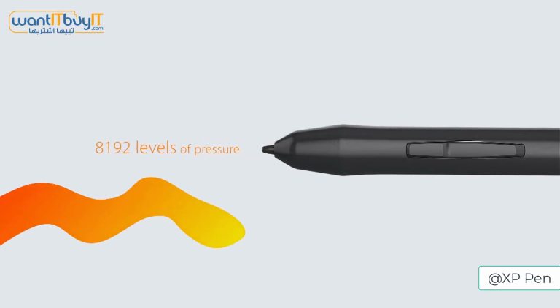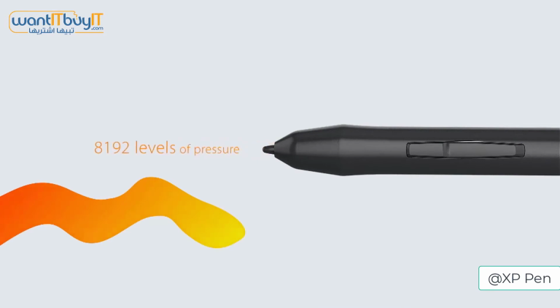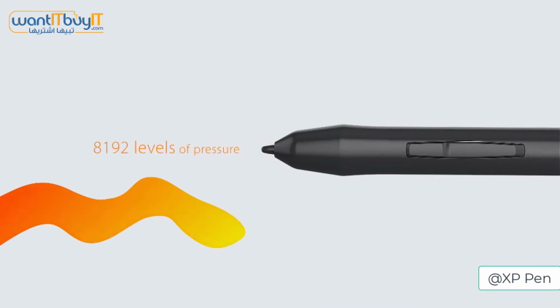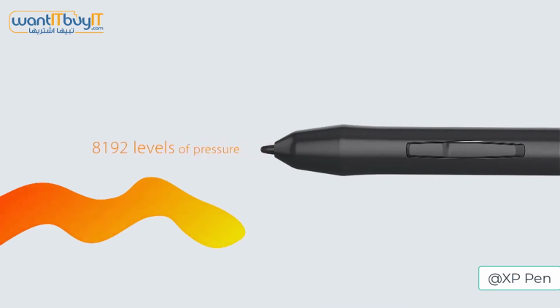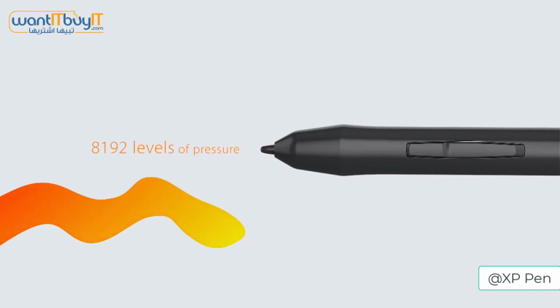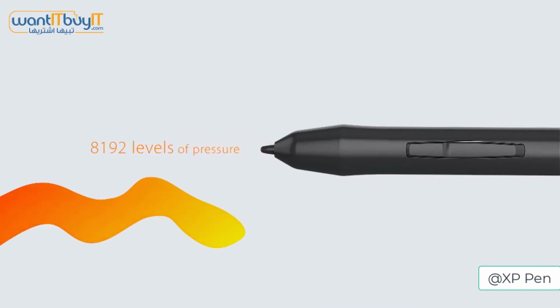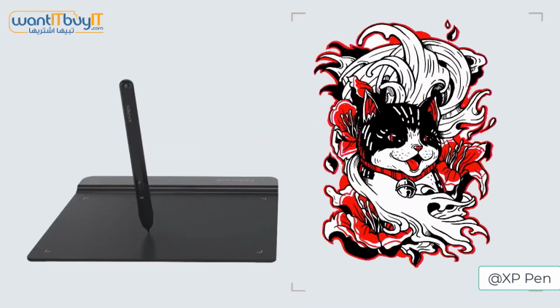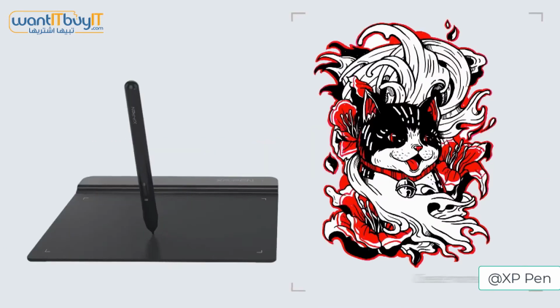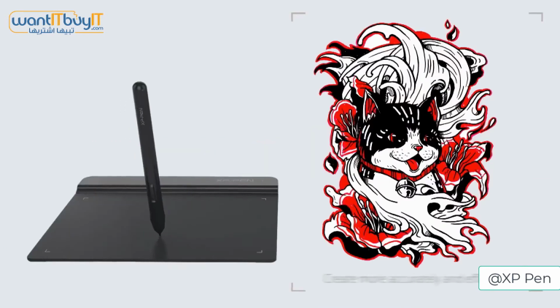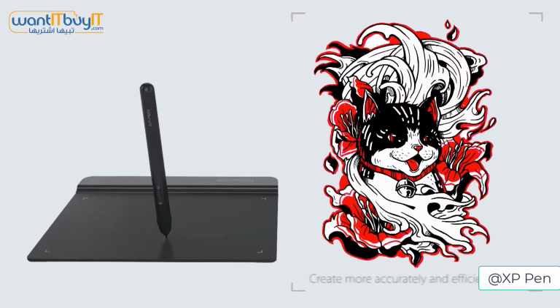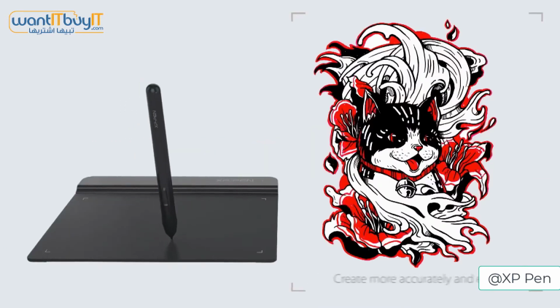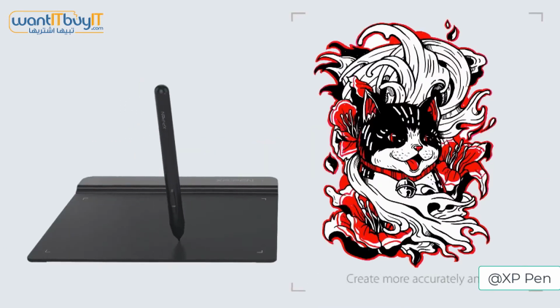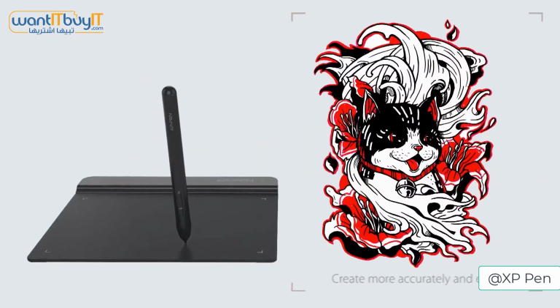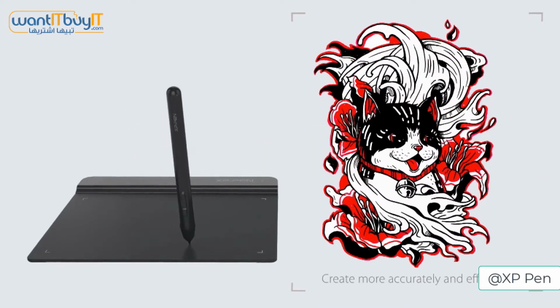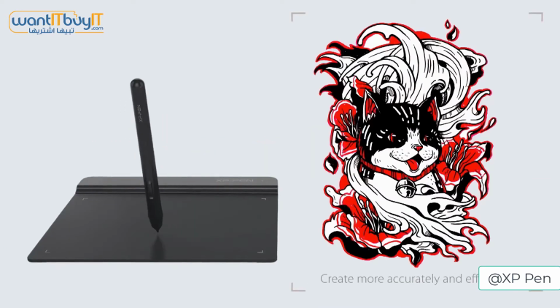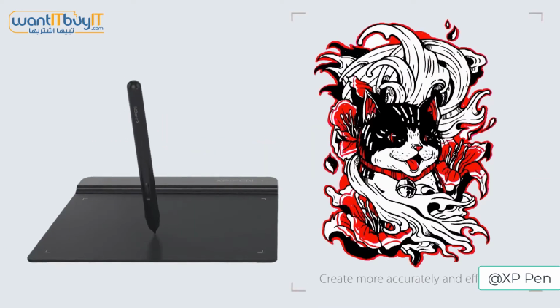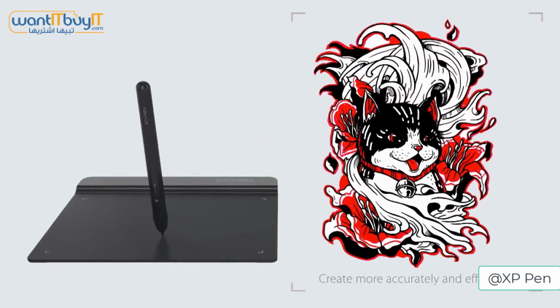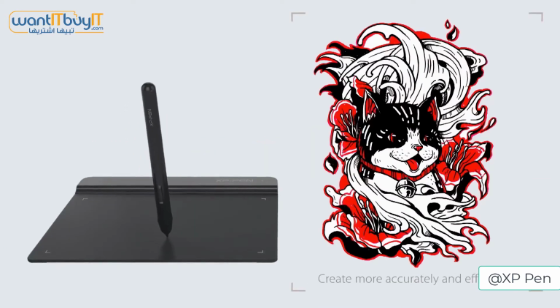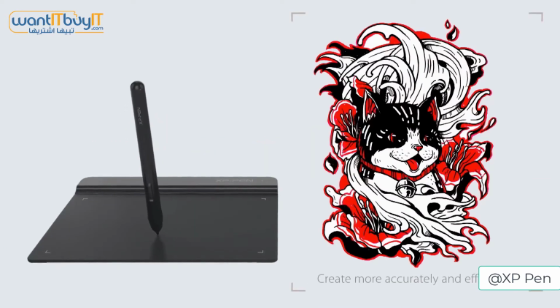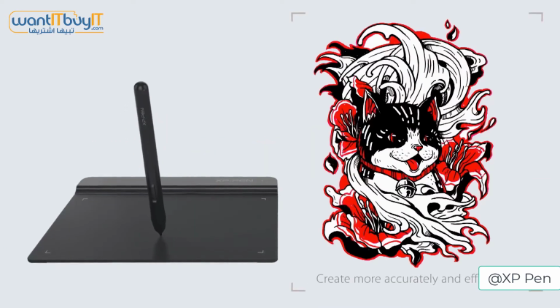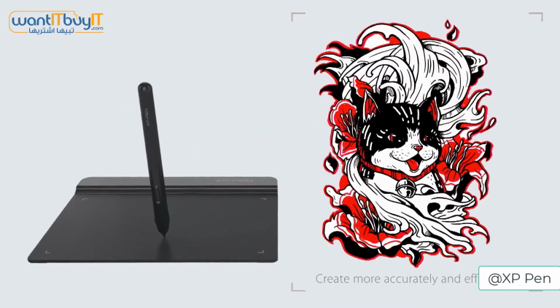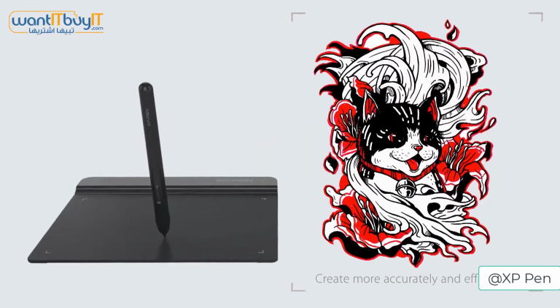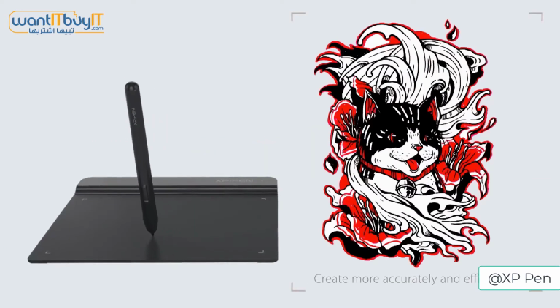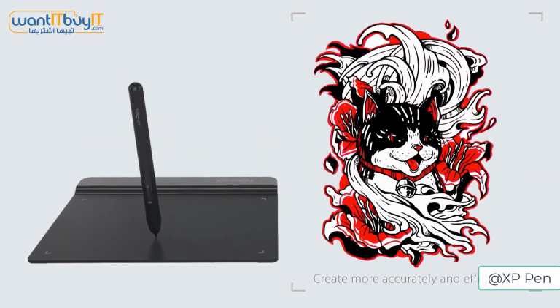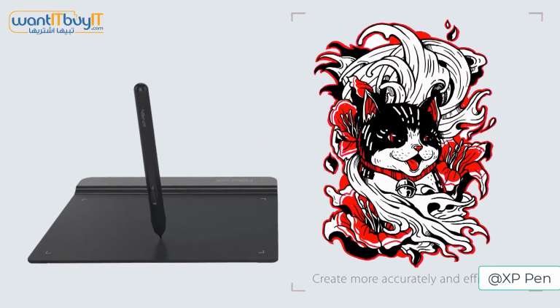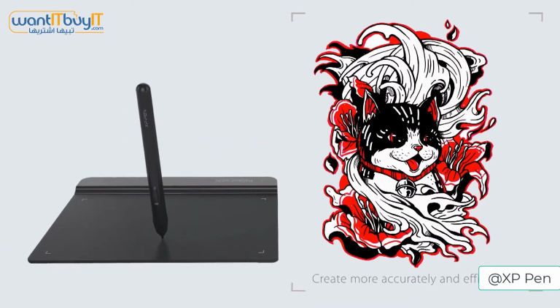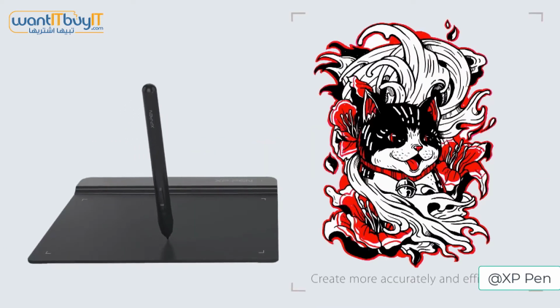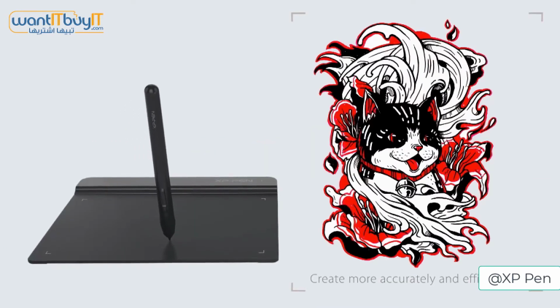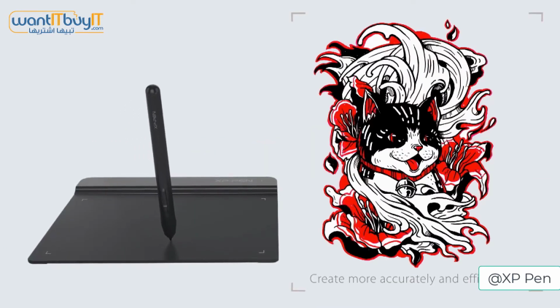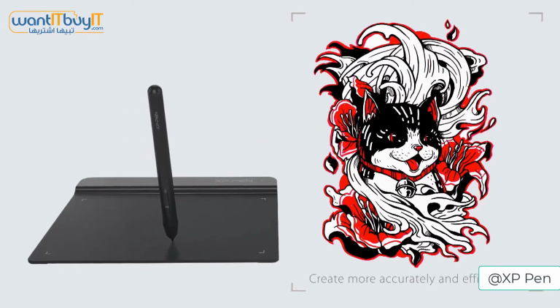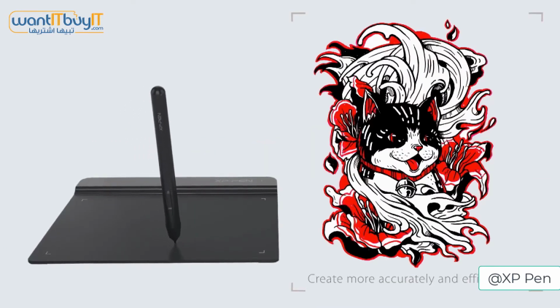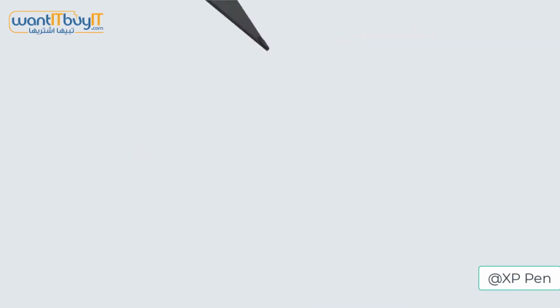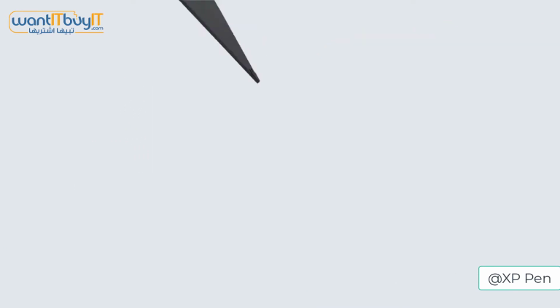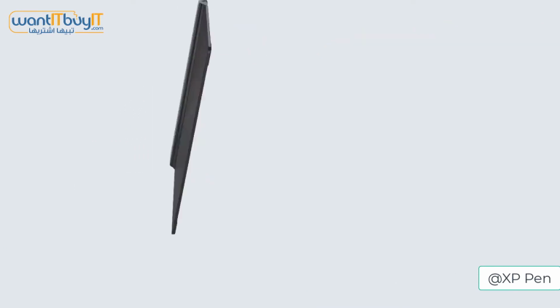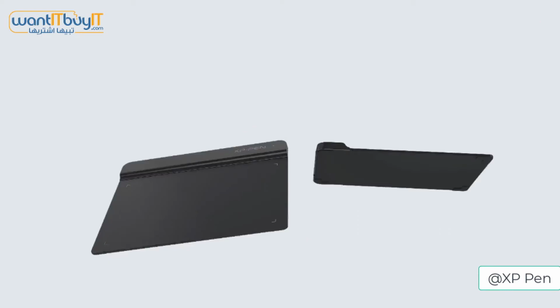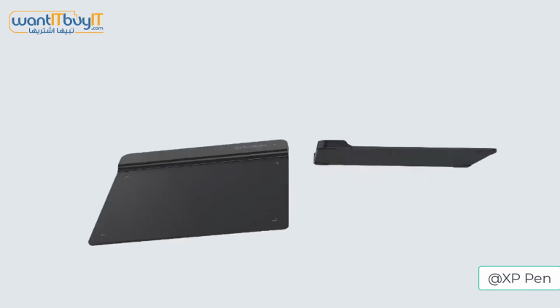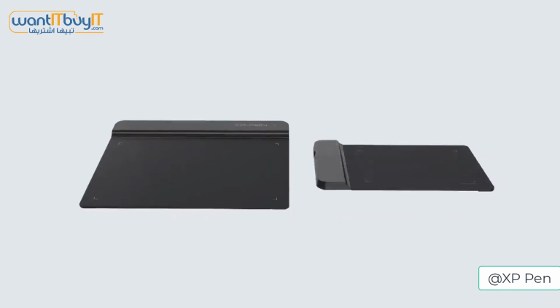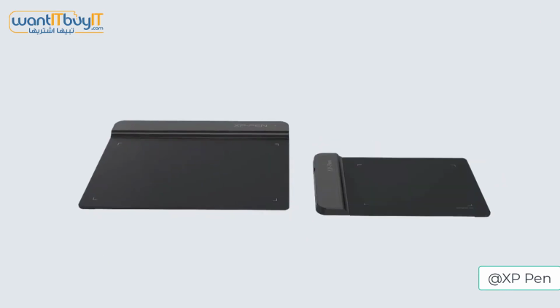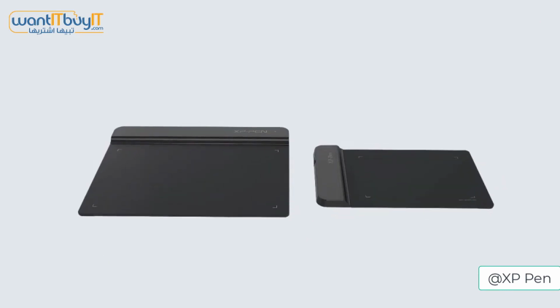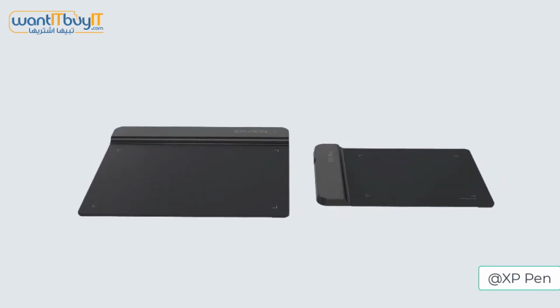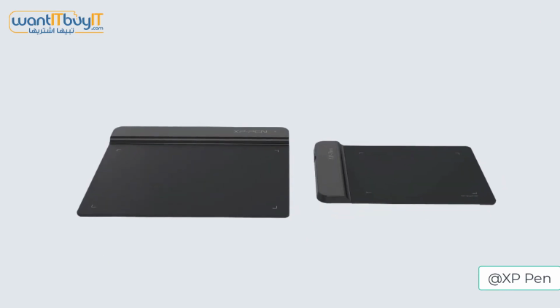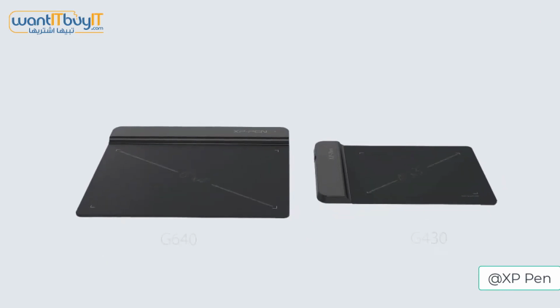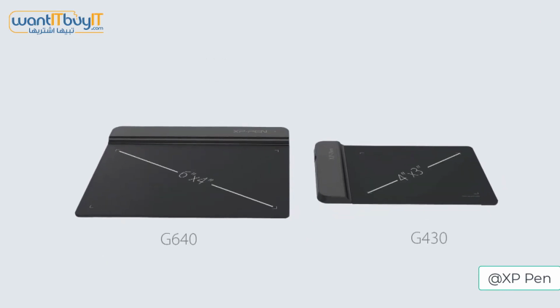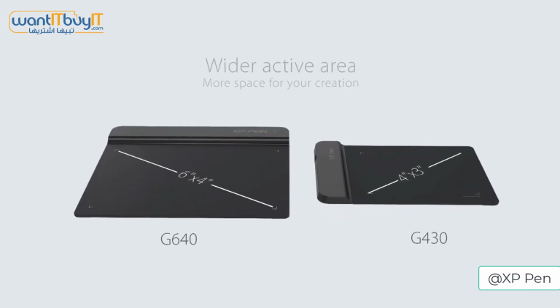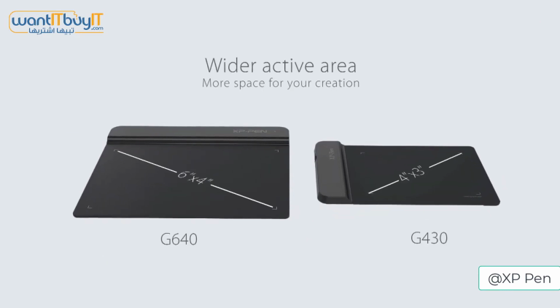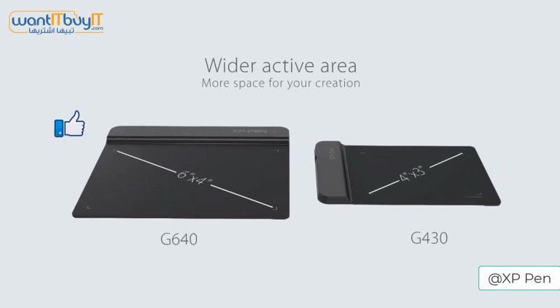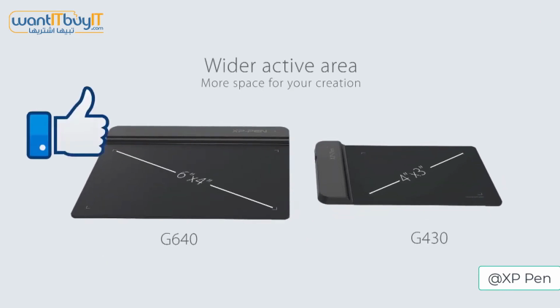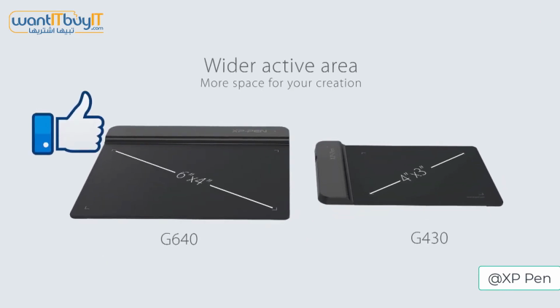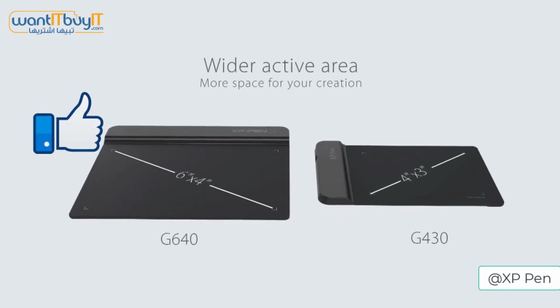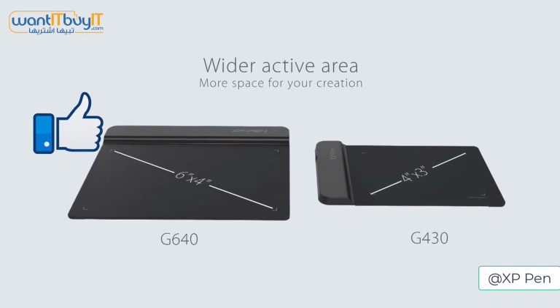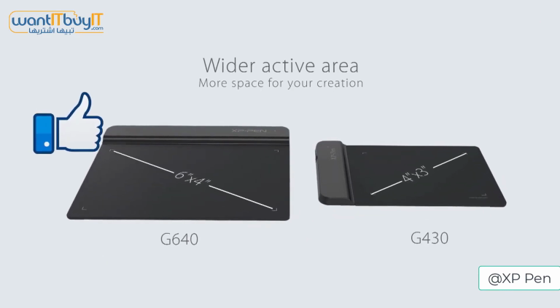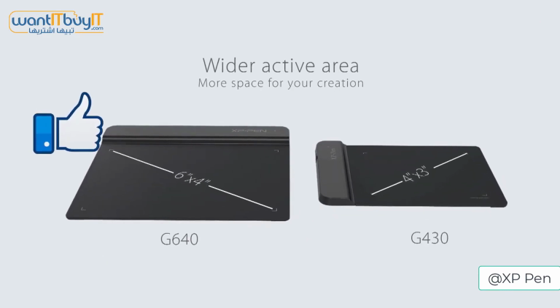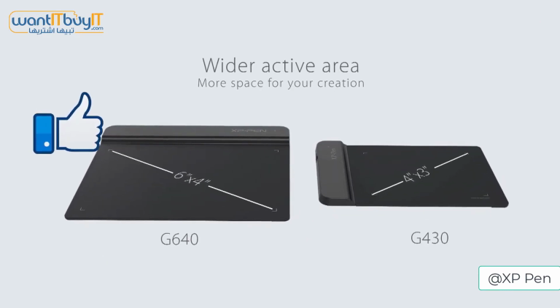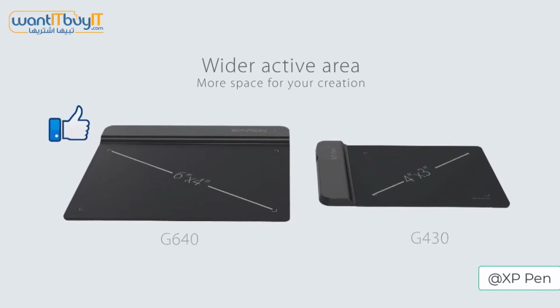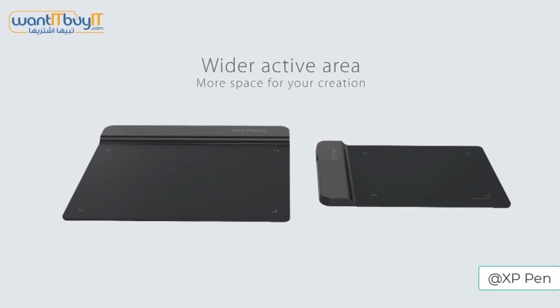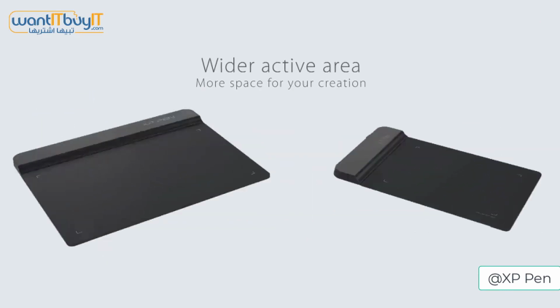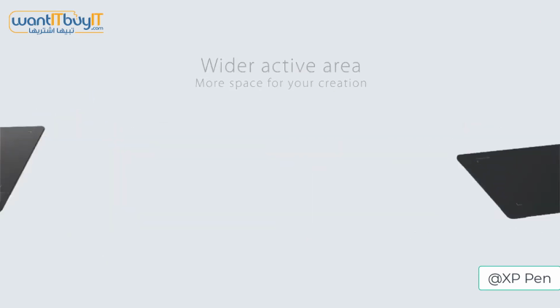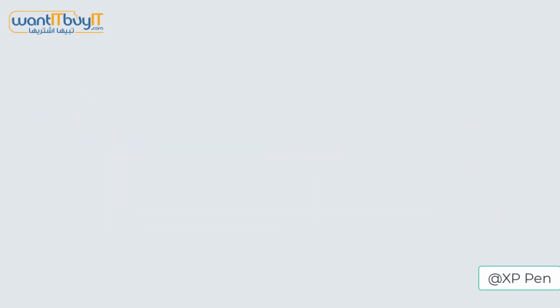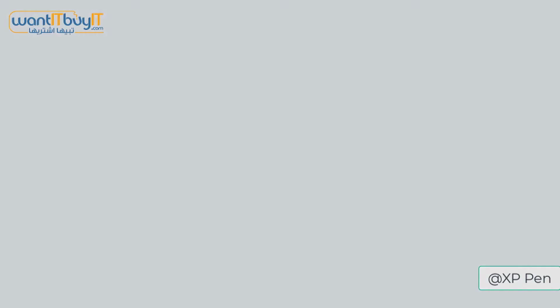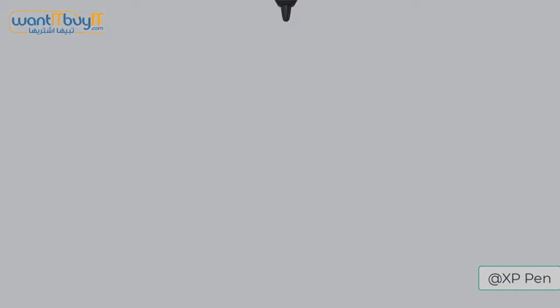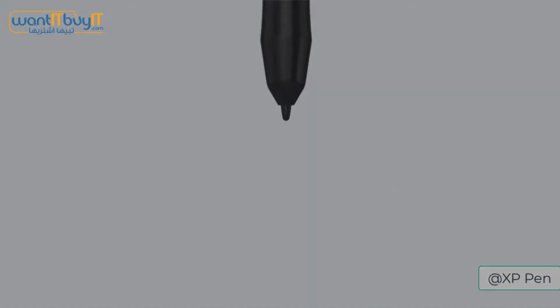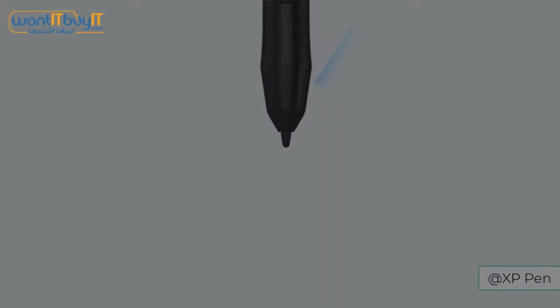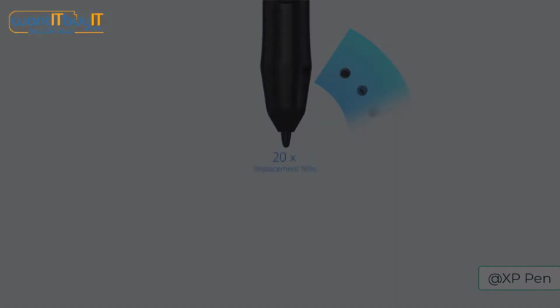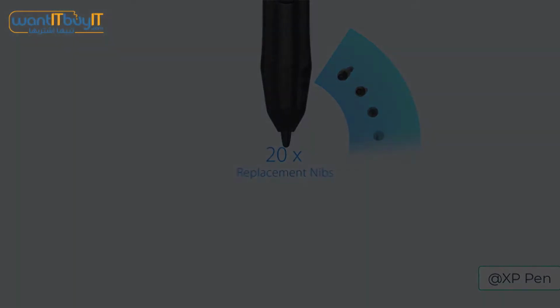This is another great drawing tablet for all things such as digital drawing, editing, design, sketching and online education purposes.